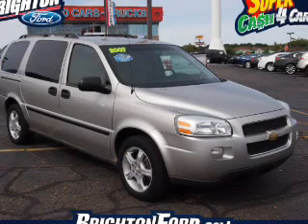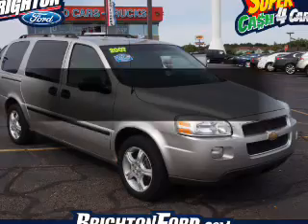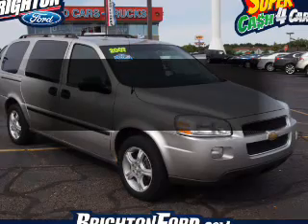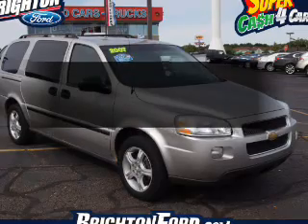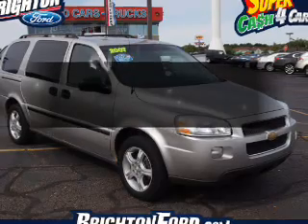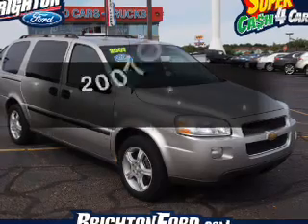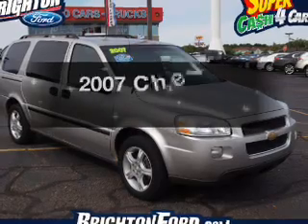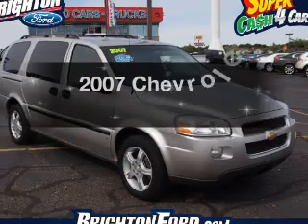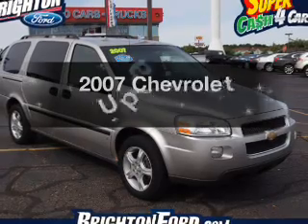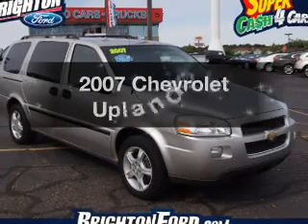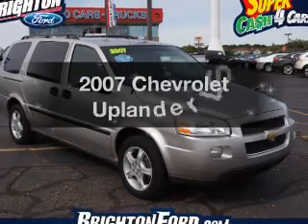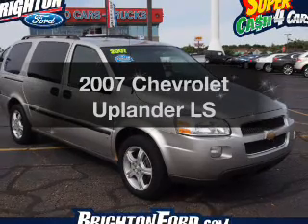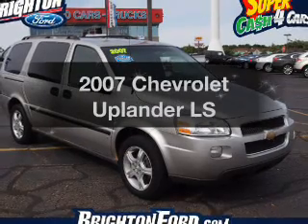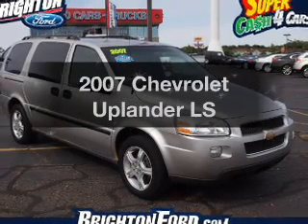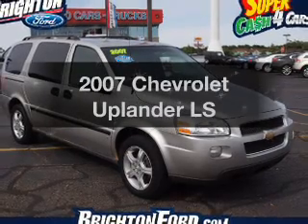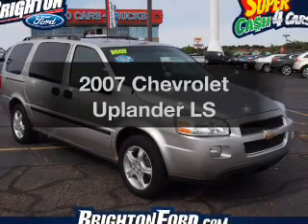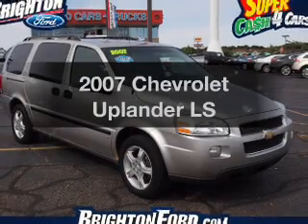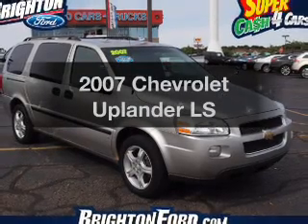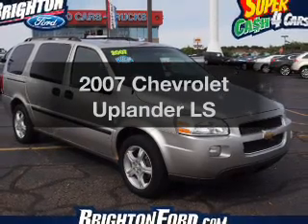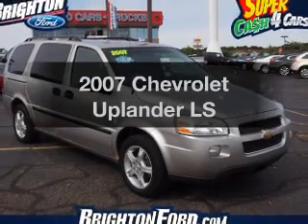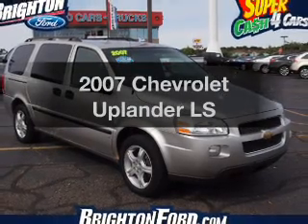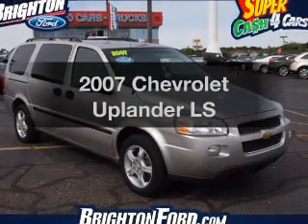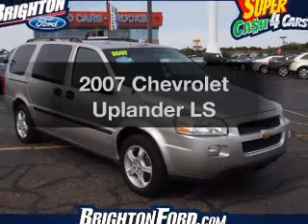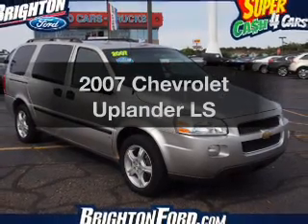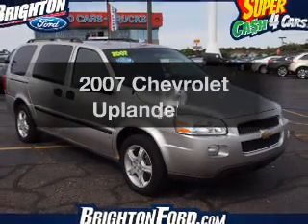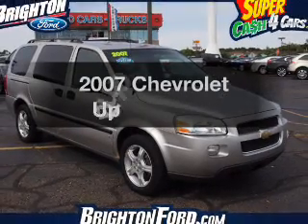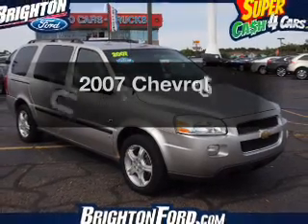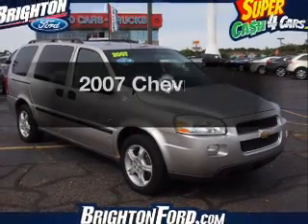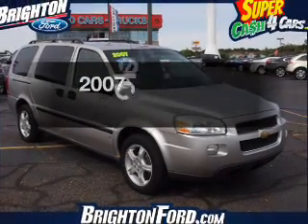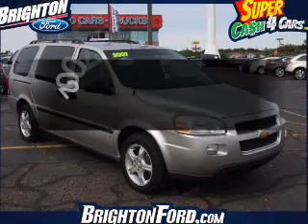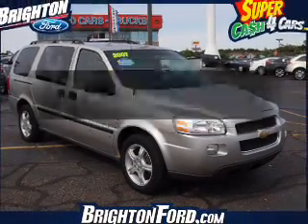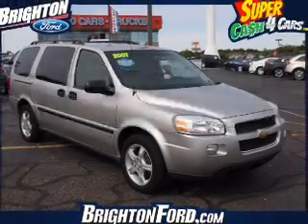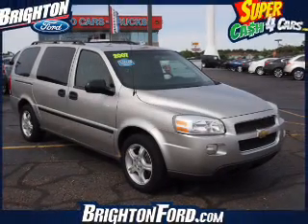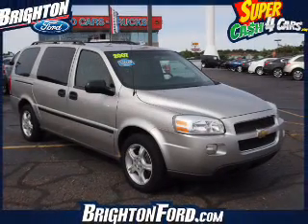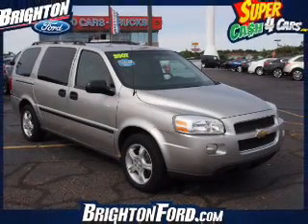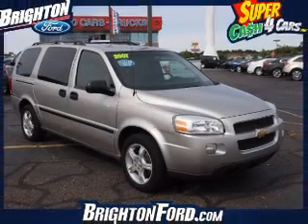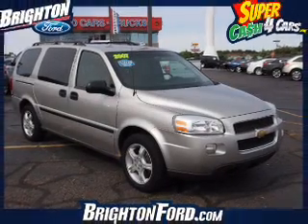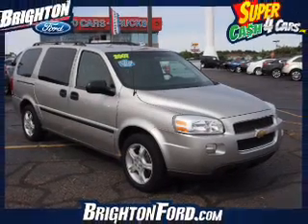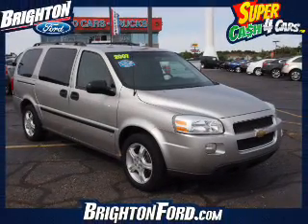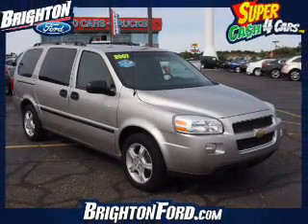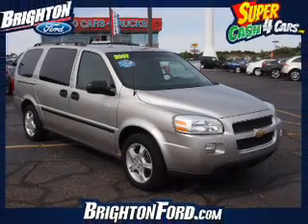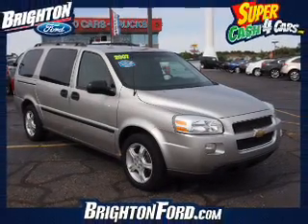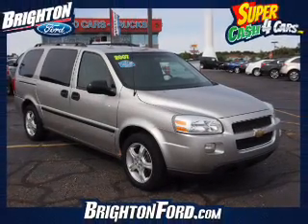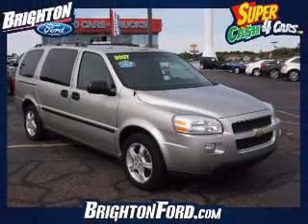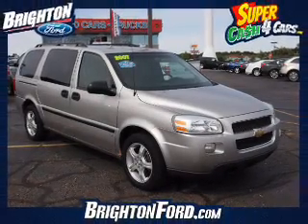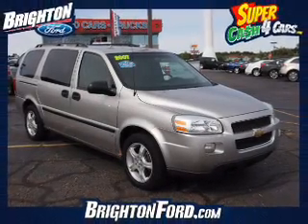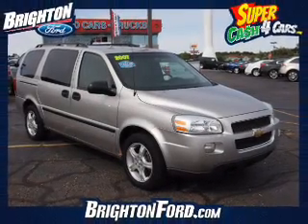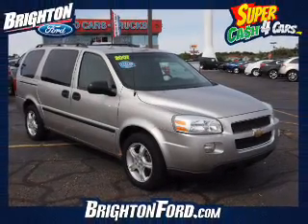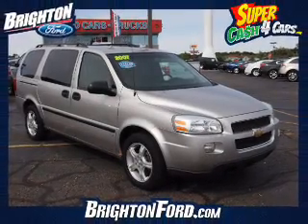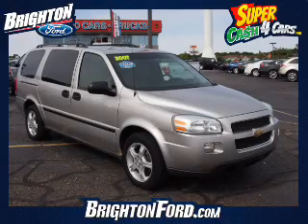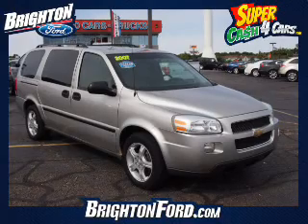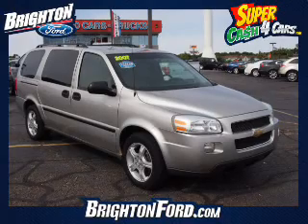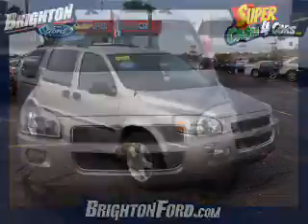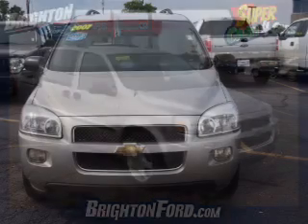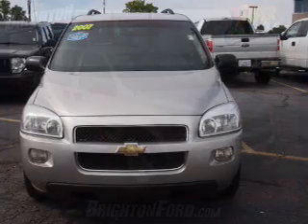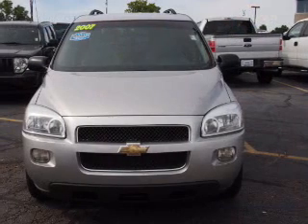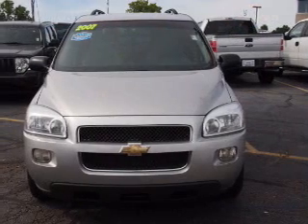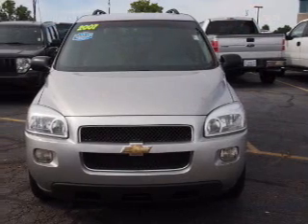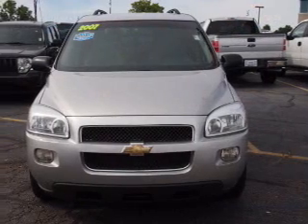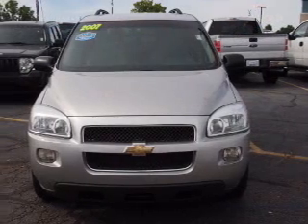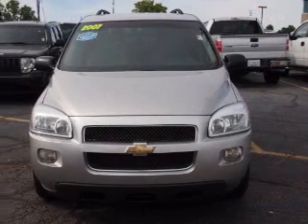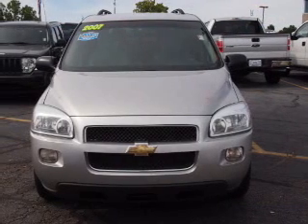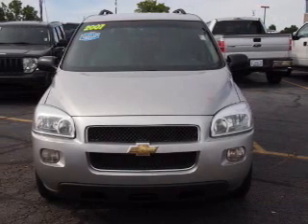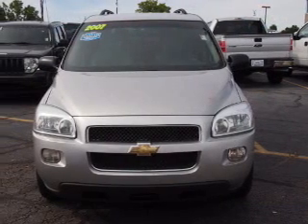Check out this 2007 Chevrolet Uplander. Travel the roads in style and comfort in this great vehicle.